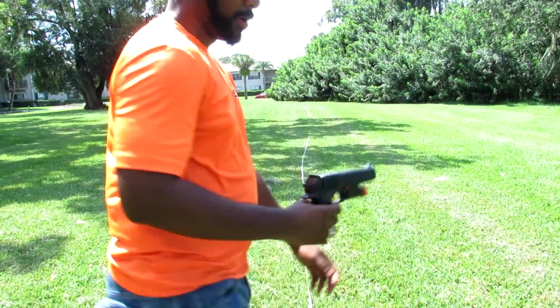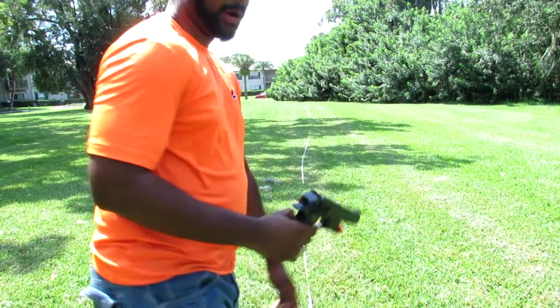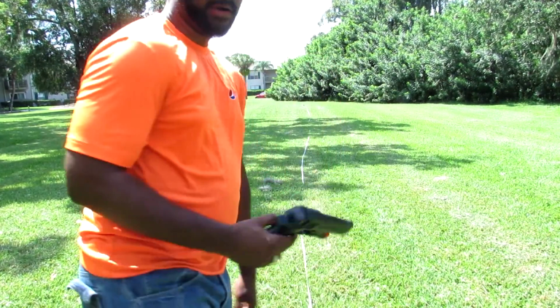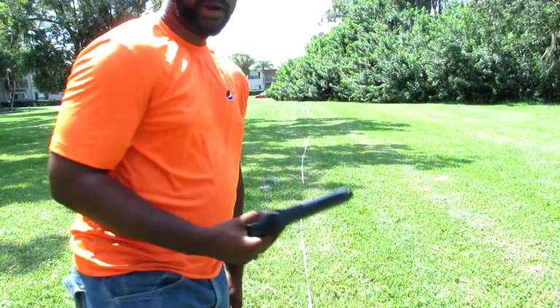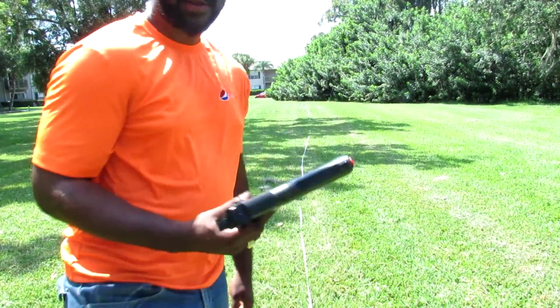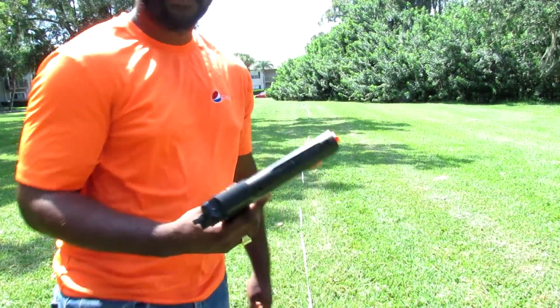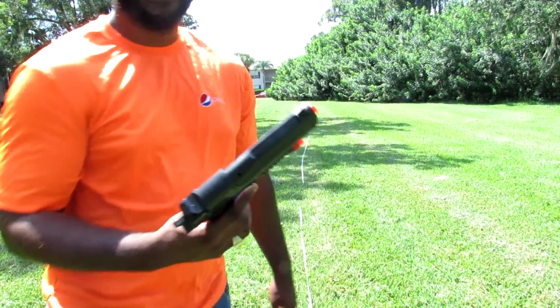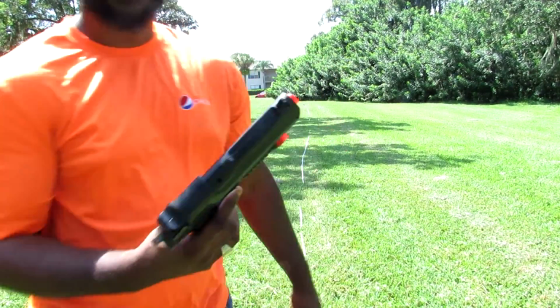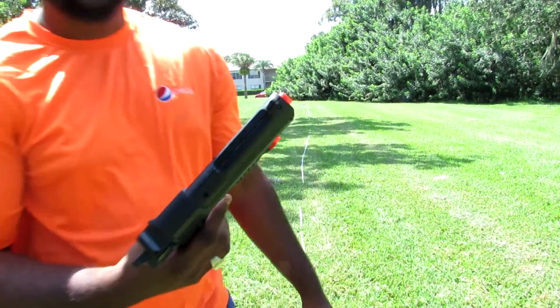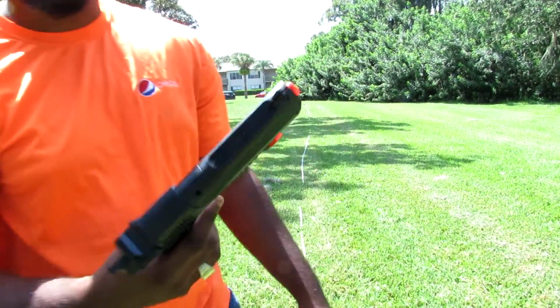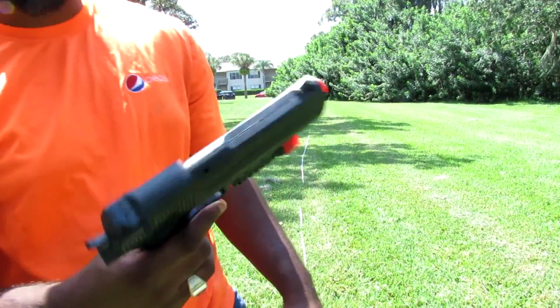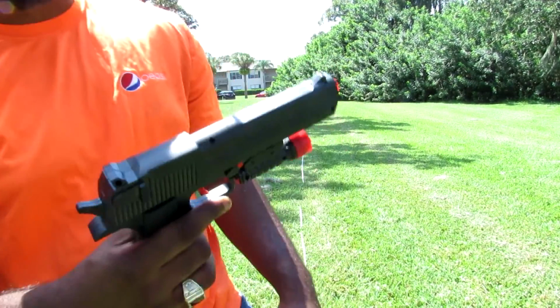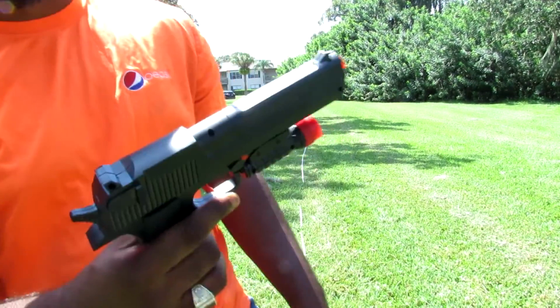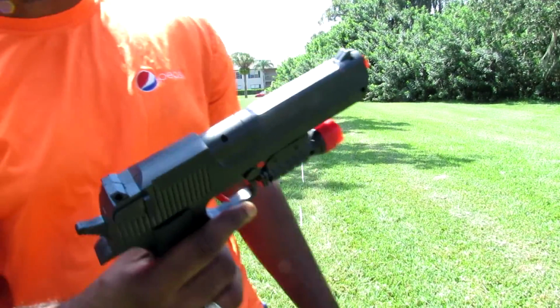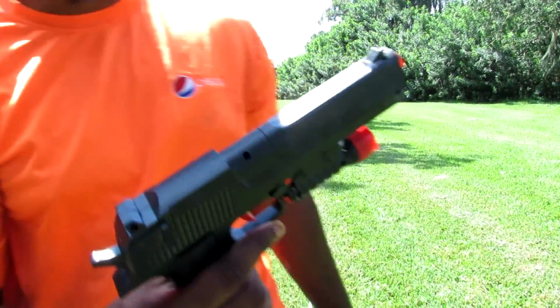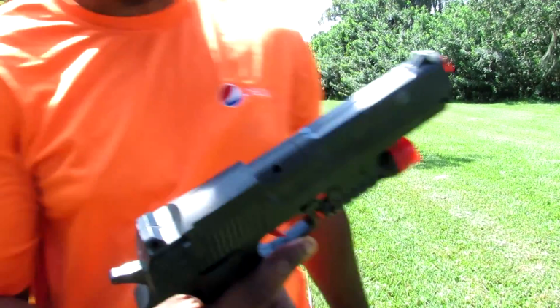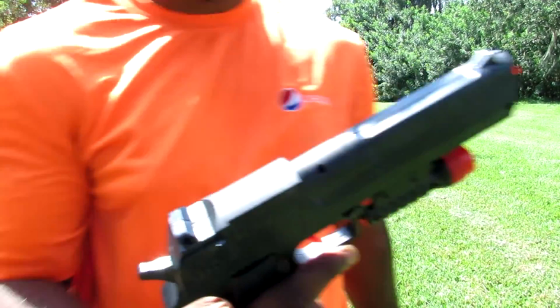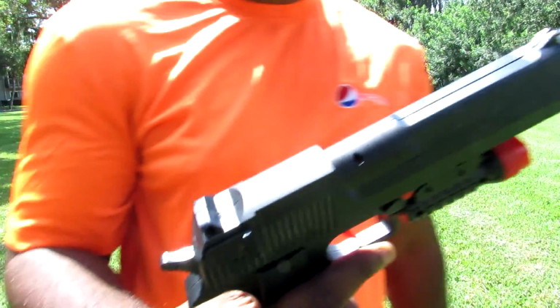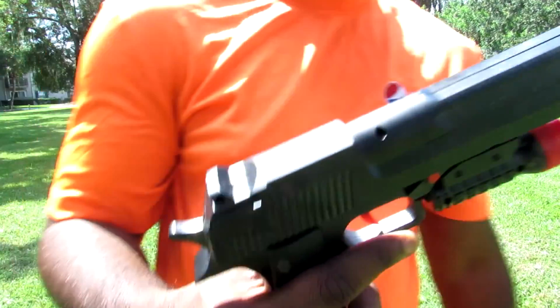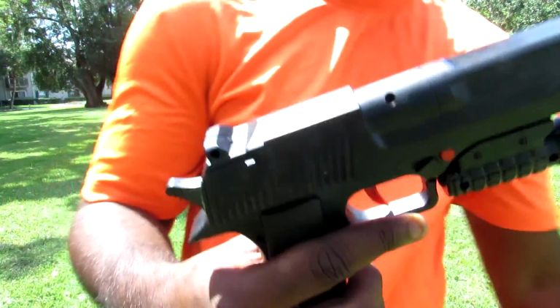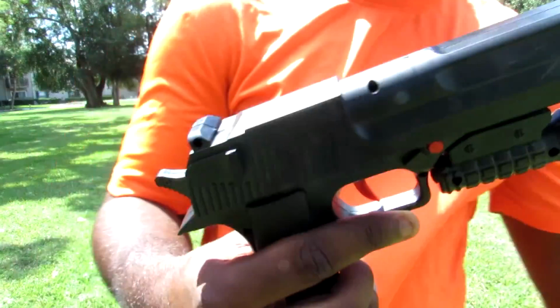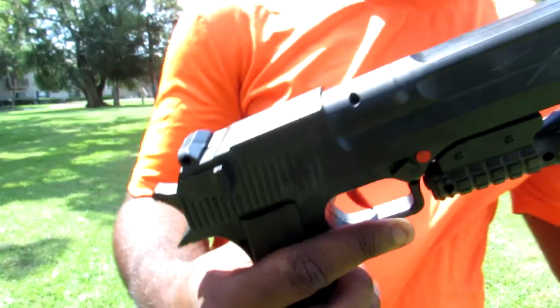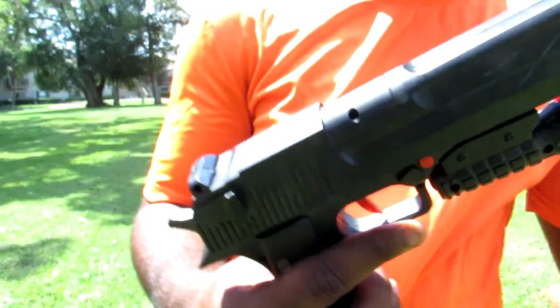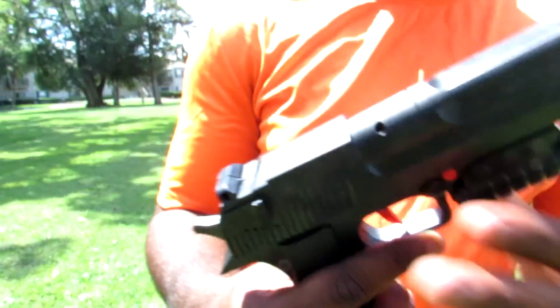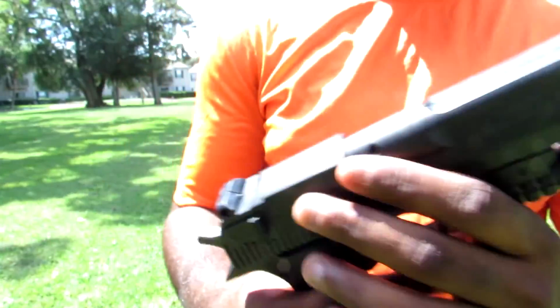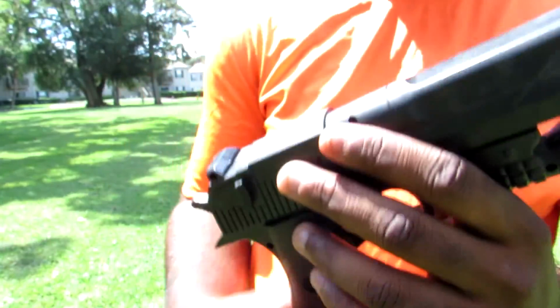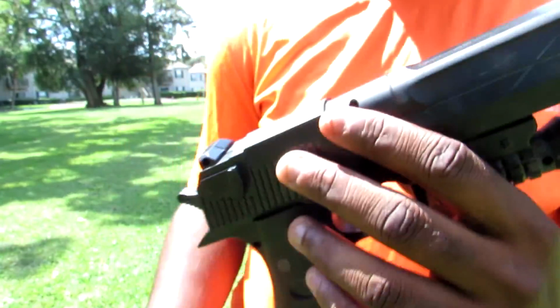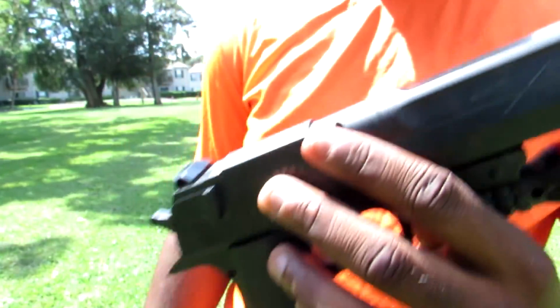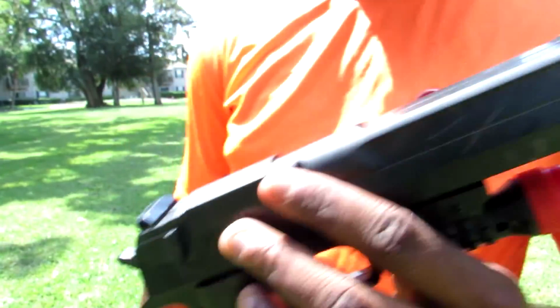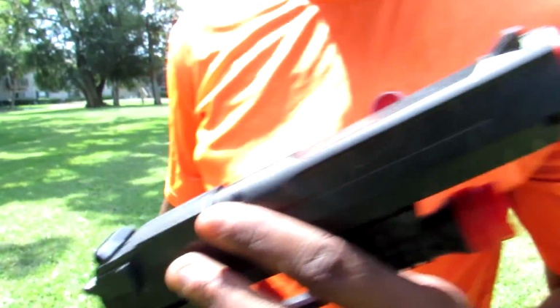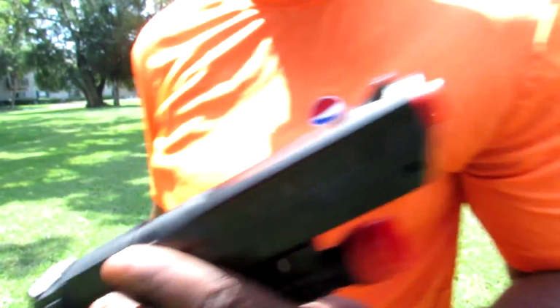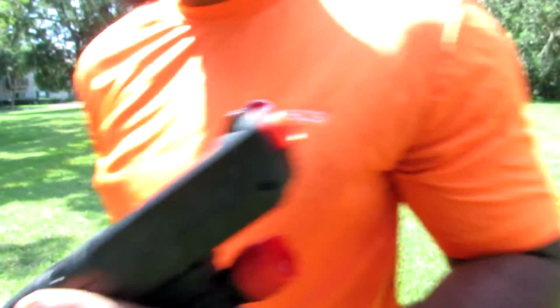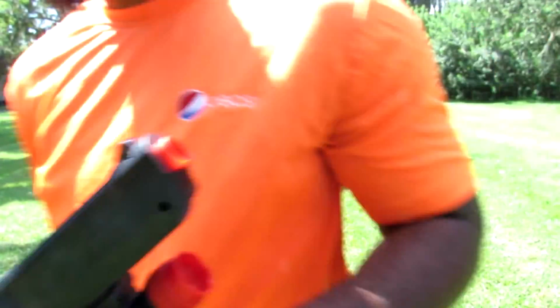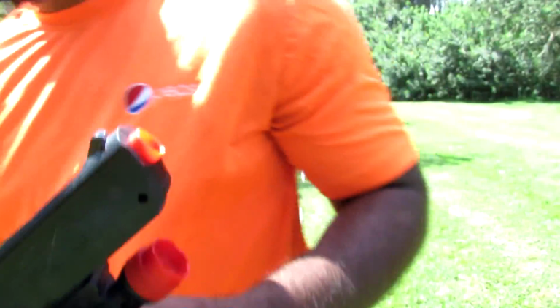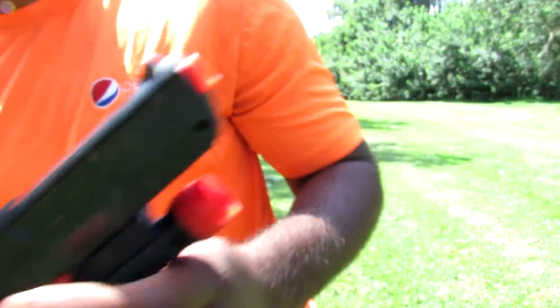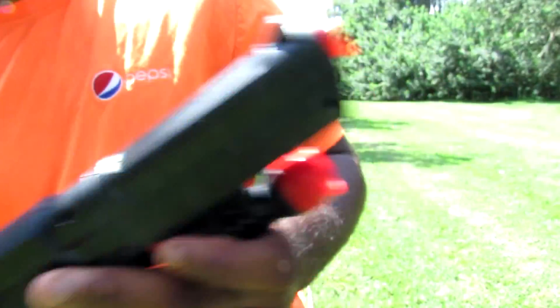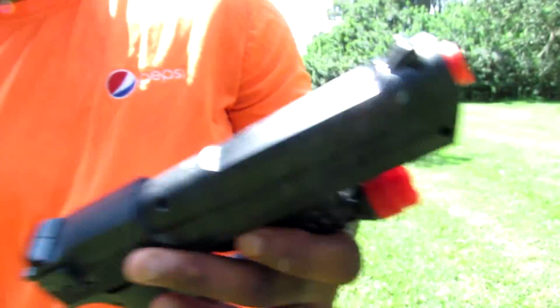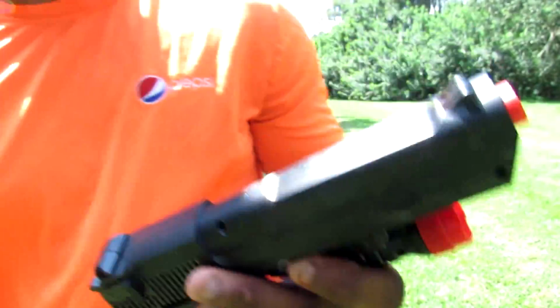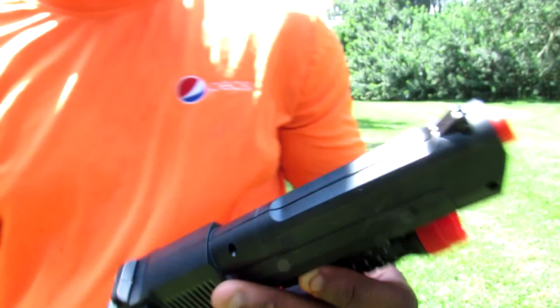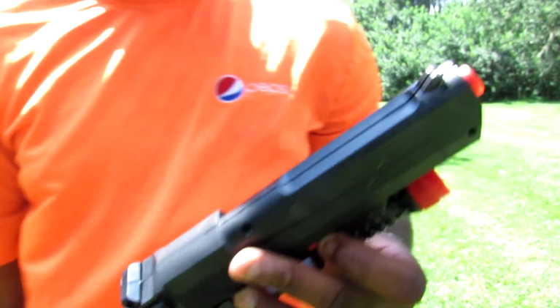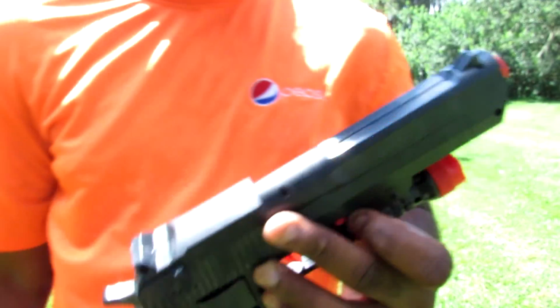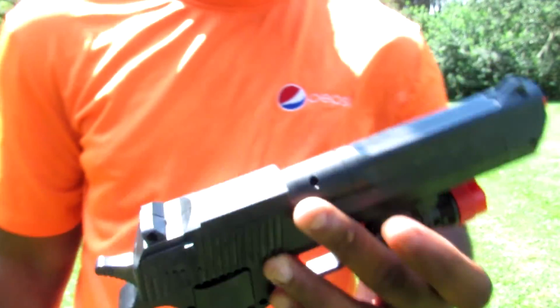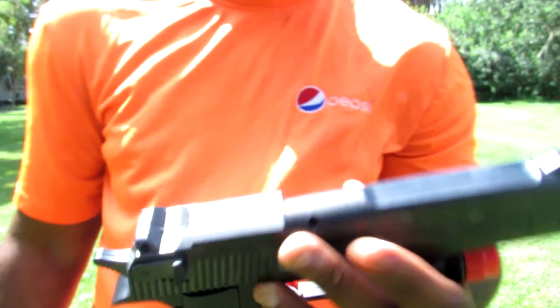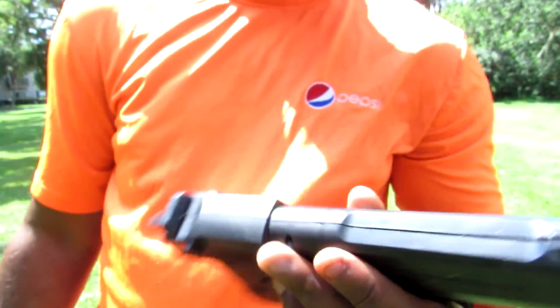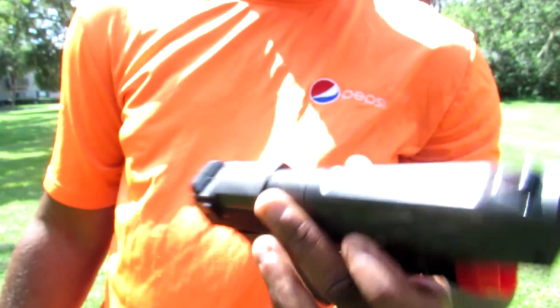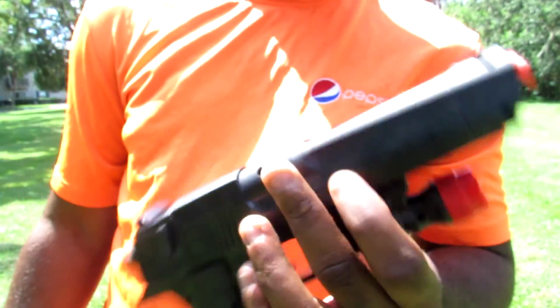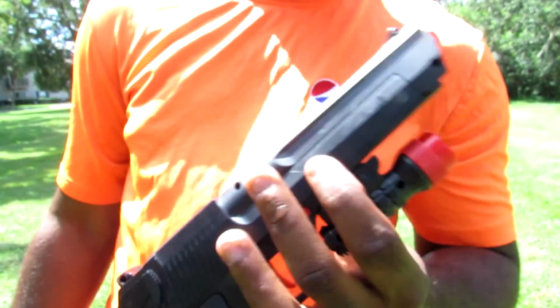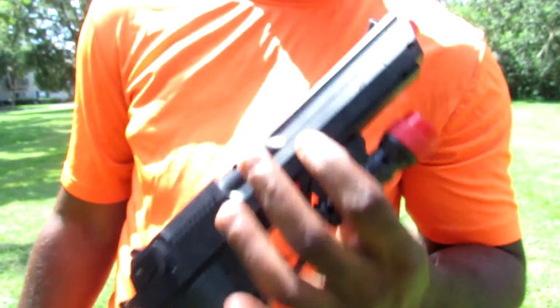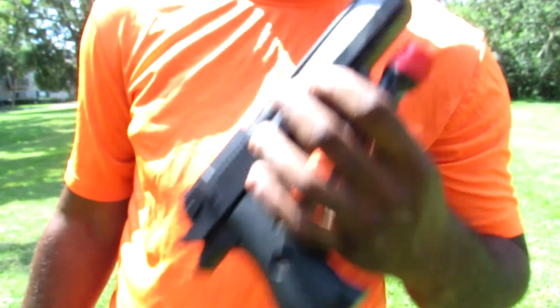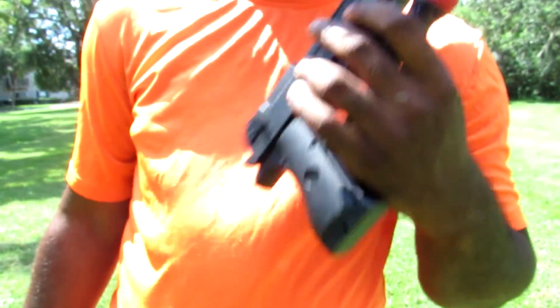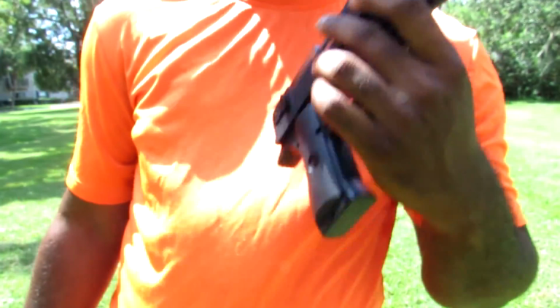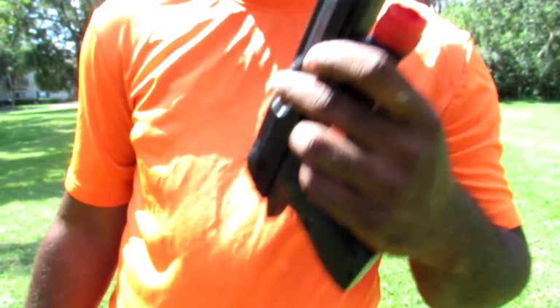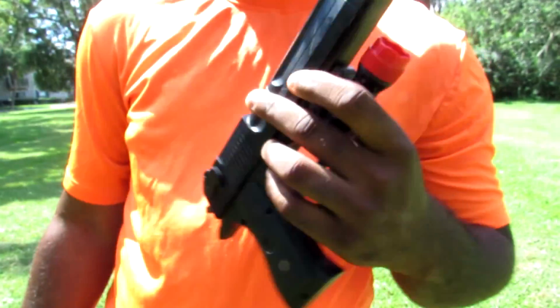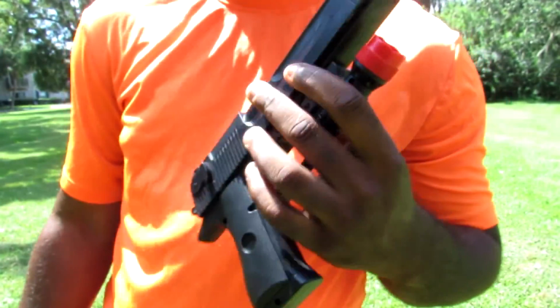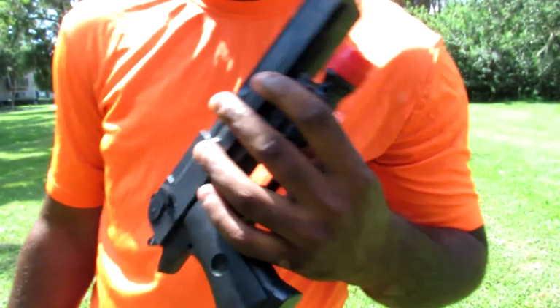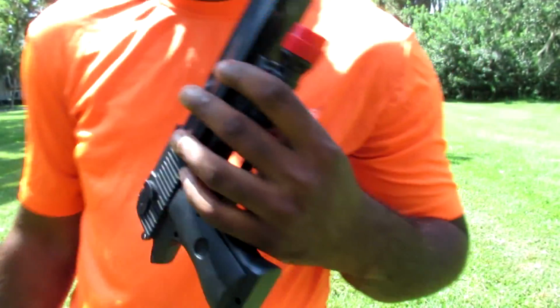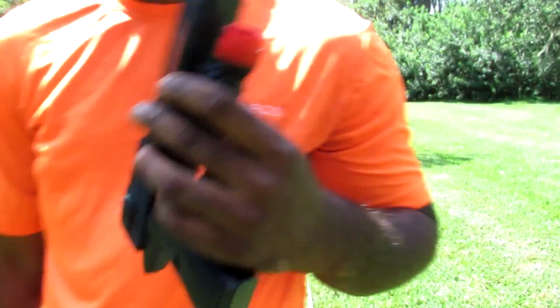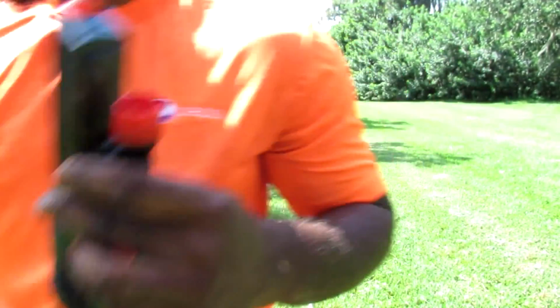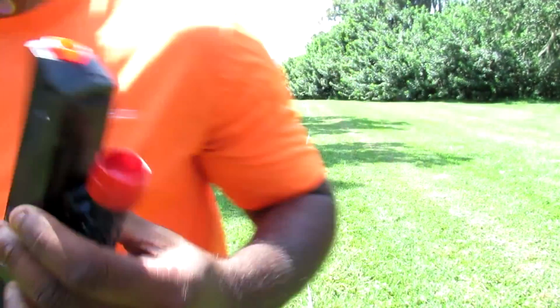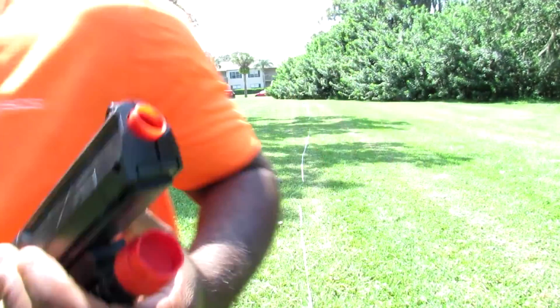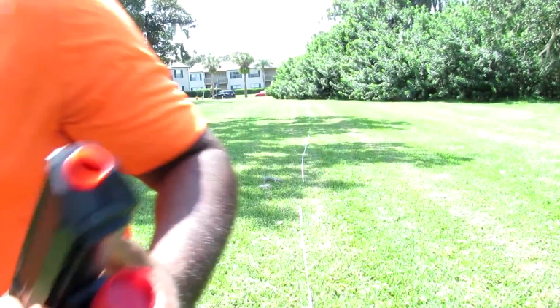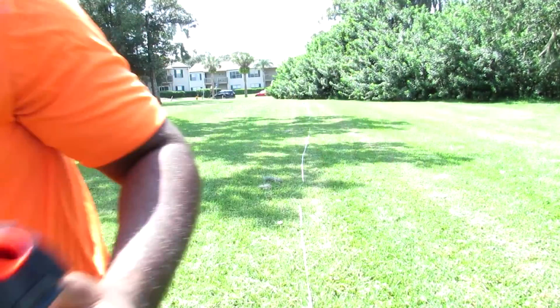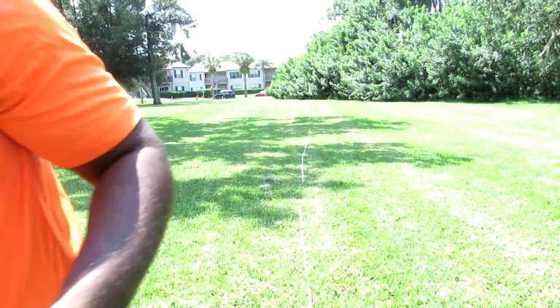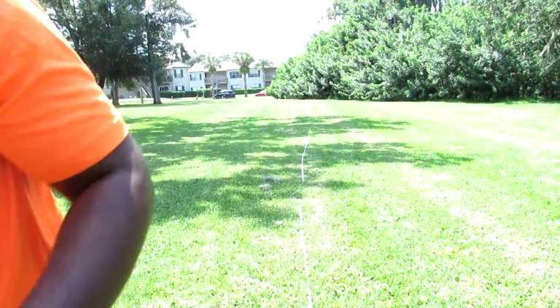Alright, that was the Desert Eagle. Let's go look at those ranges, and then I'll shoot off the 9mm rubber bullets after that.